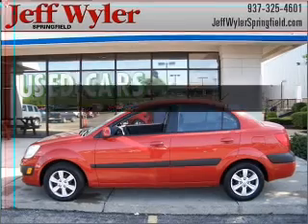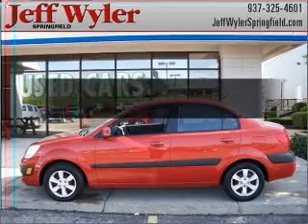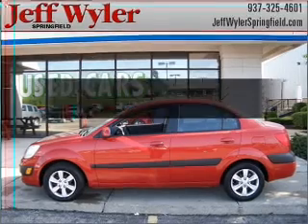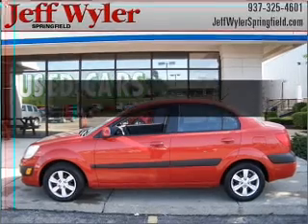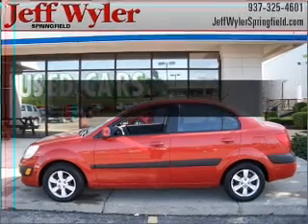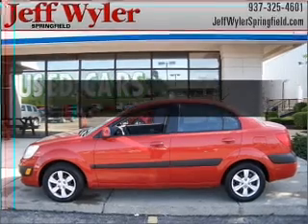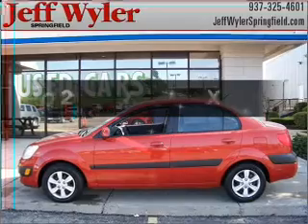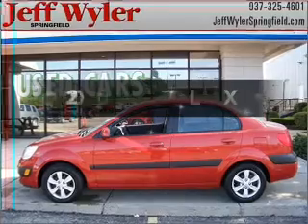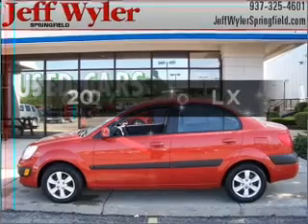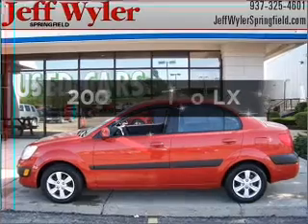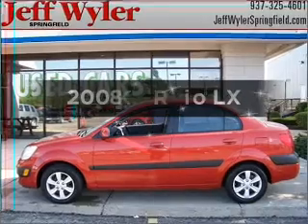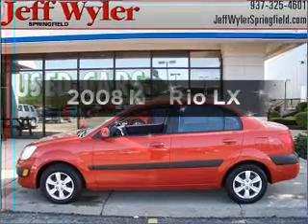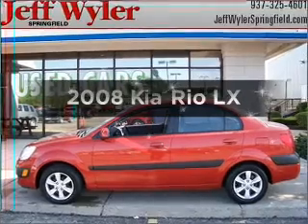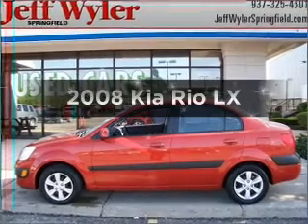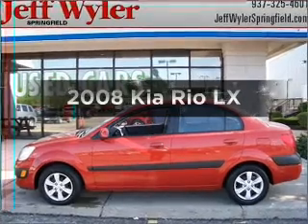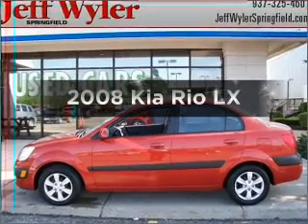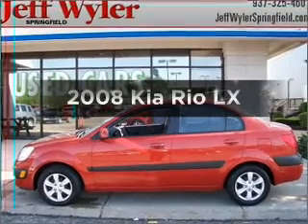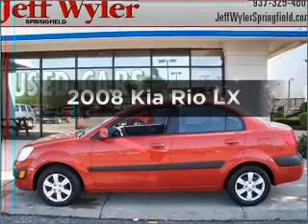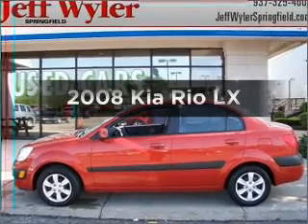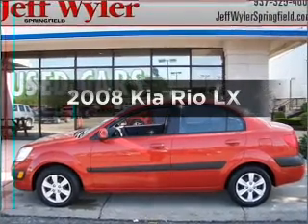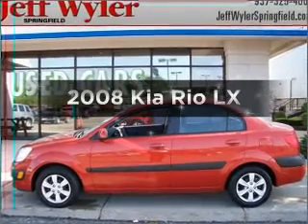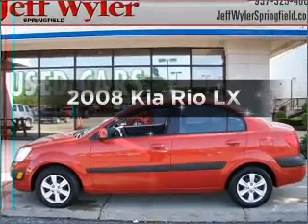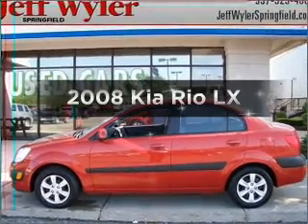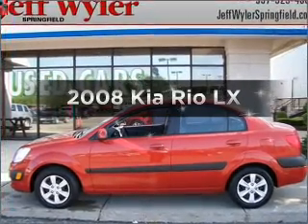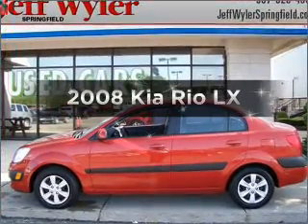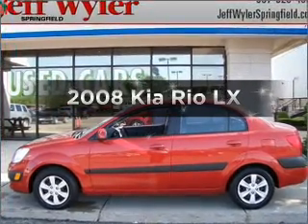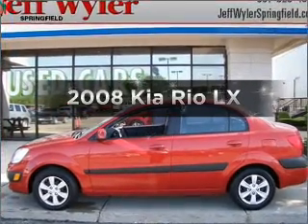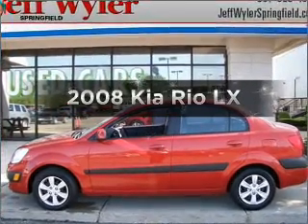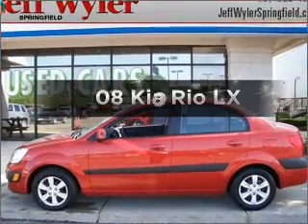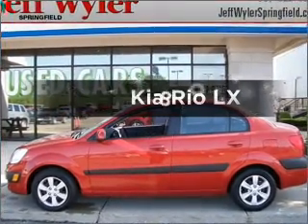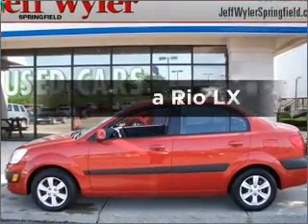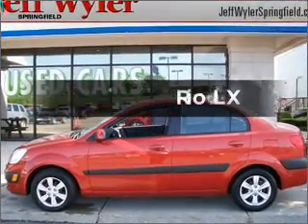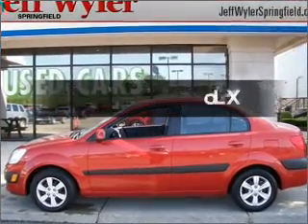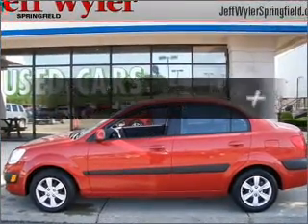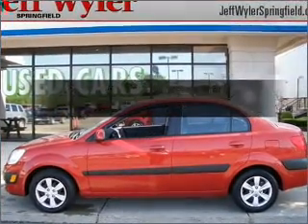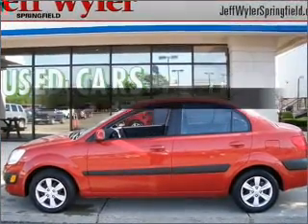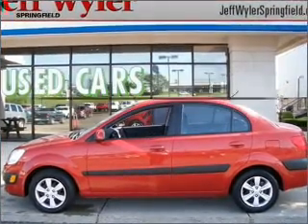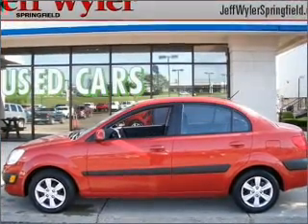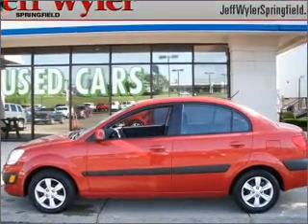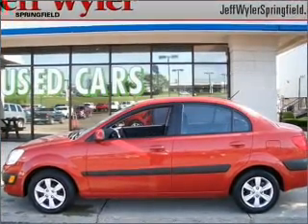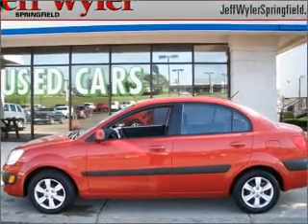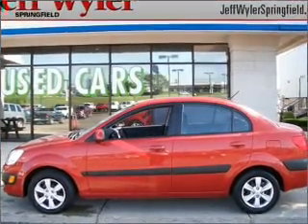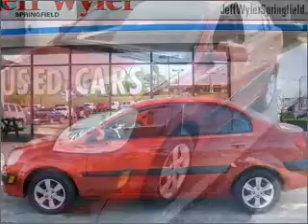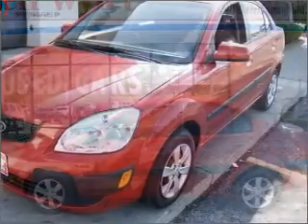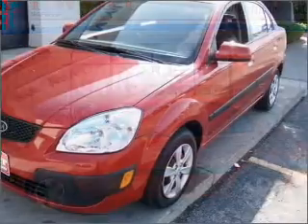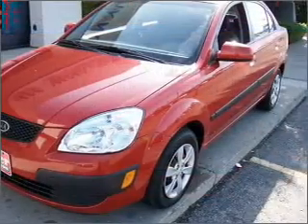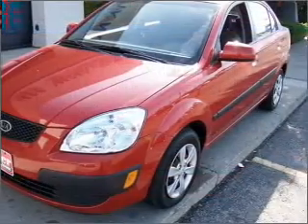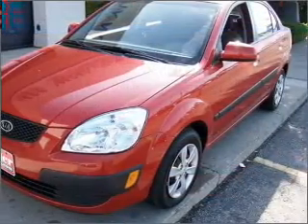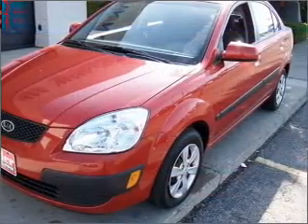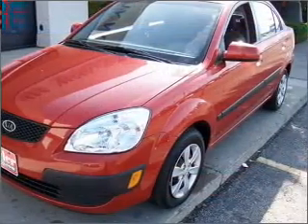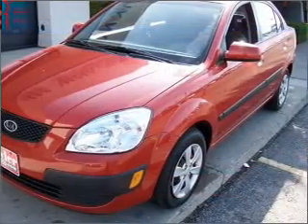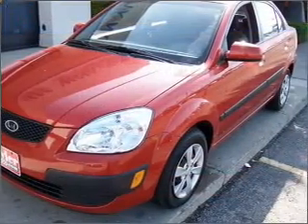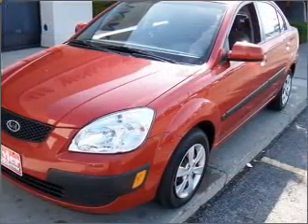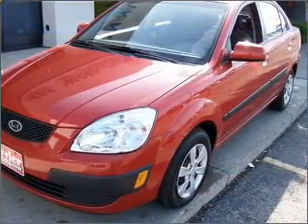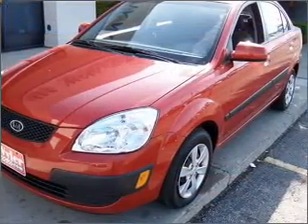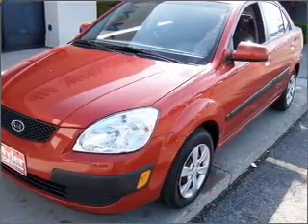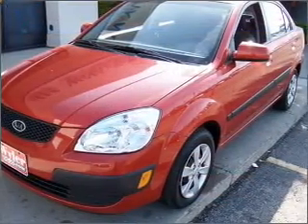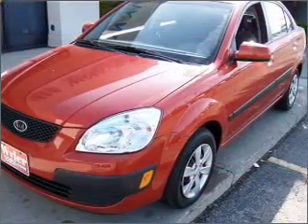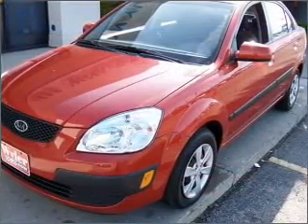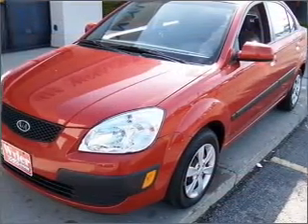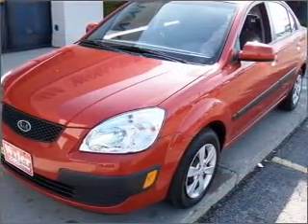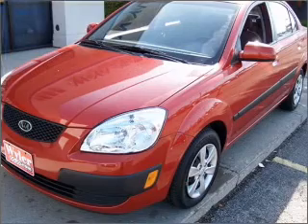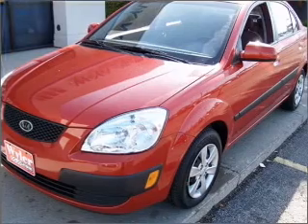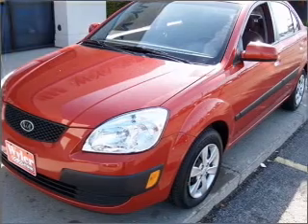Get noticed in this 2008 Kia Rio. If you're looking for a first-rate auto, this one could be yours today.